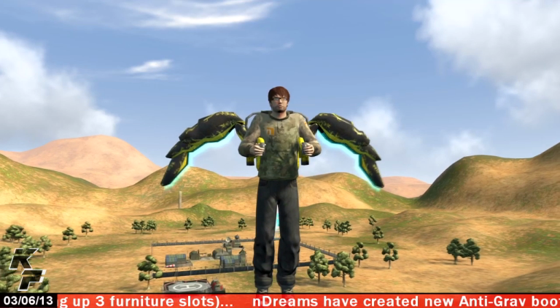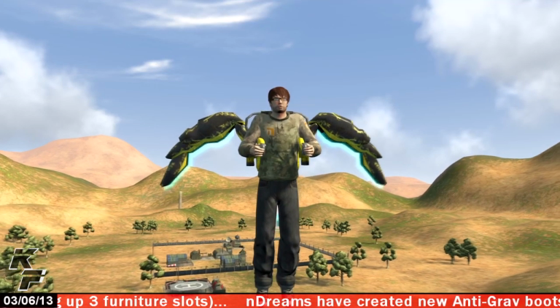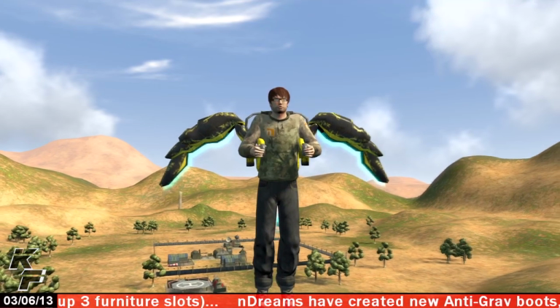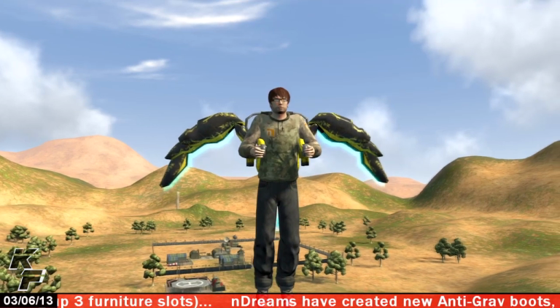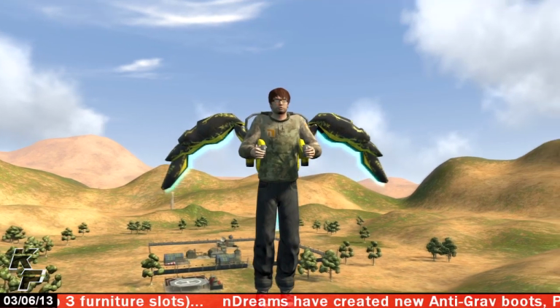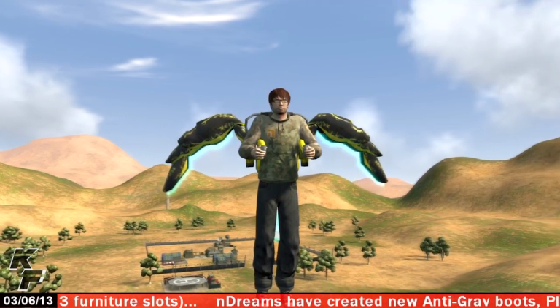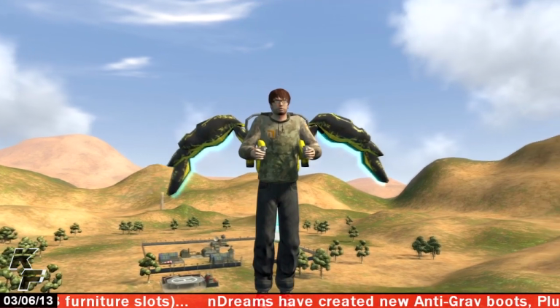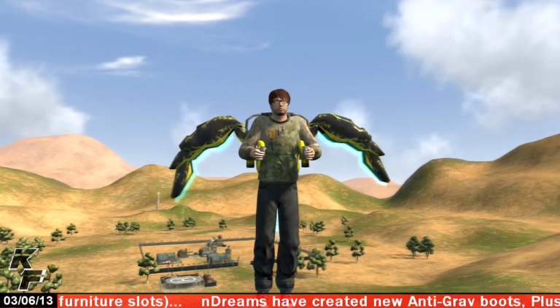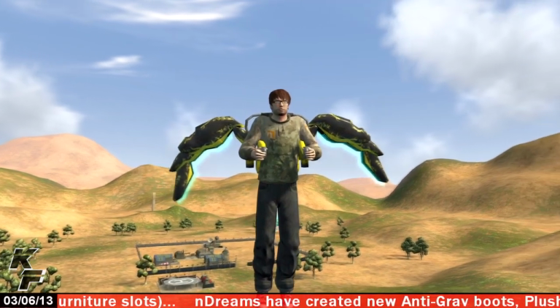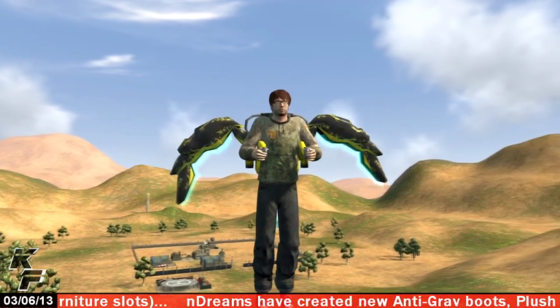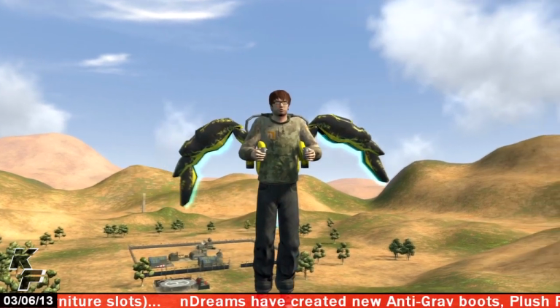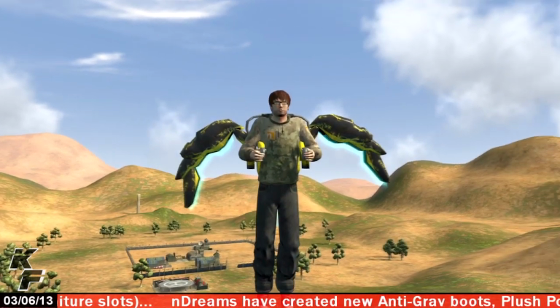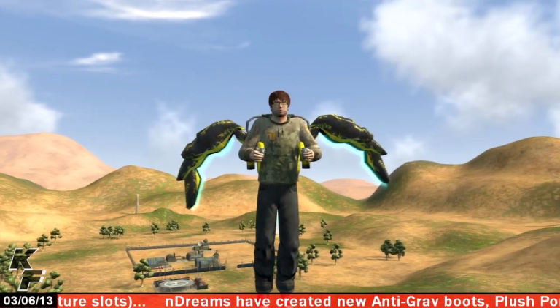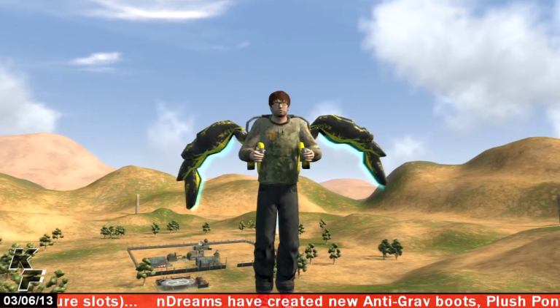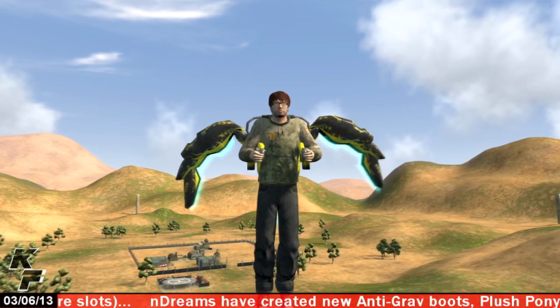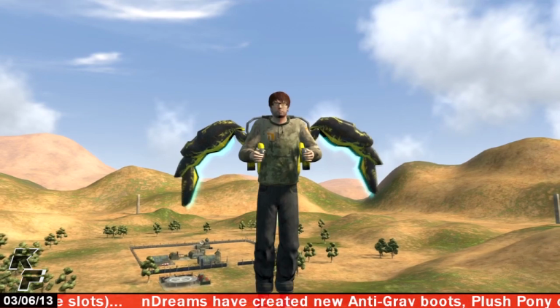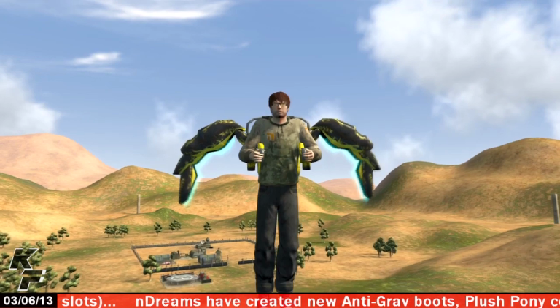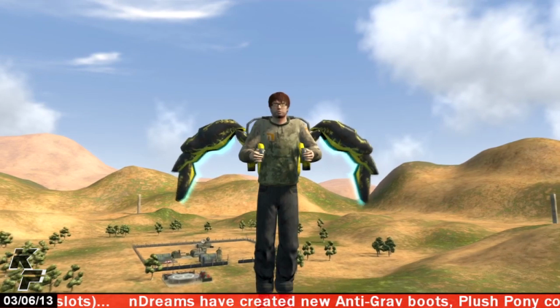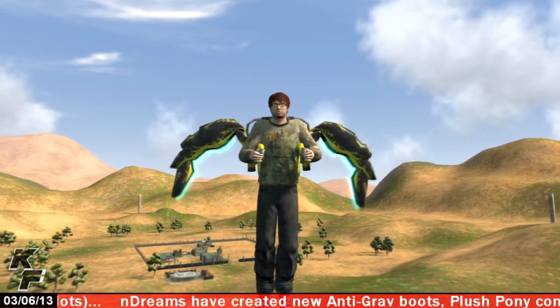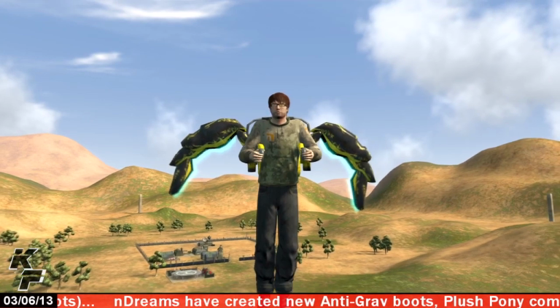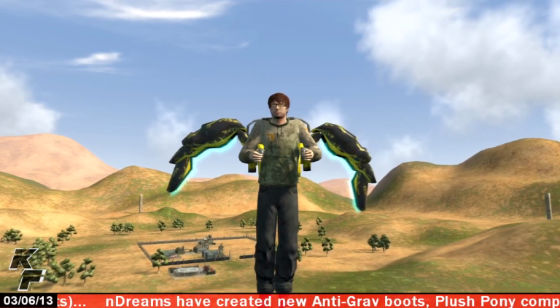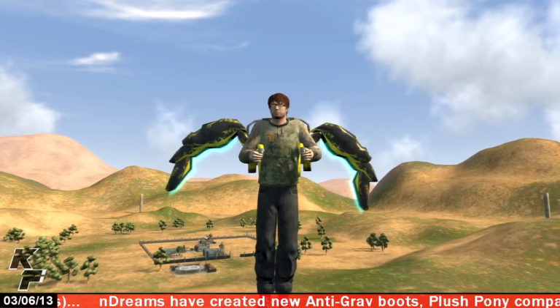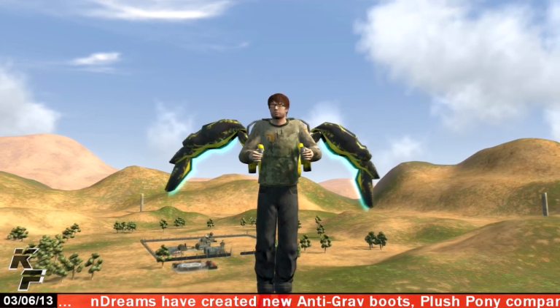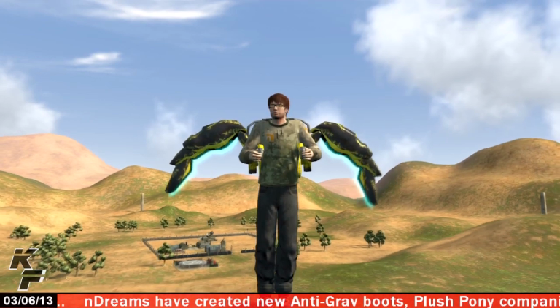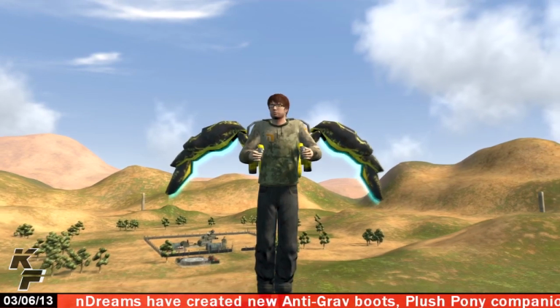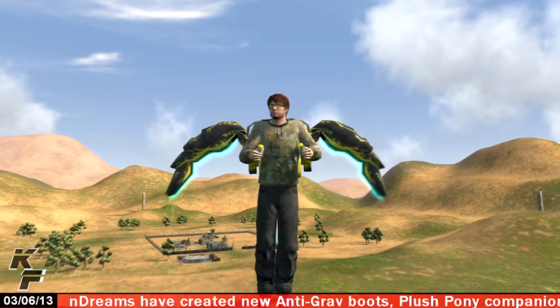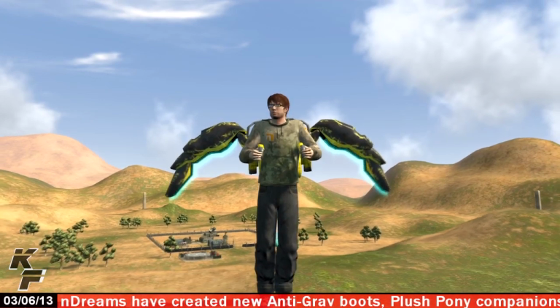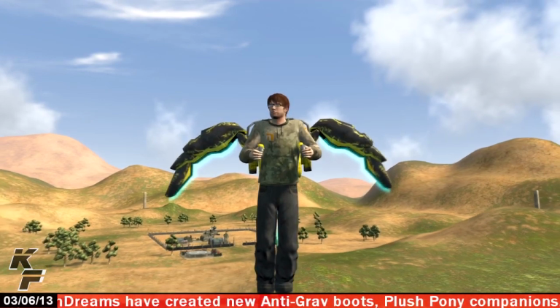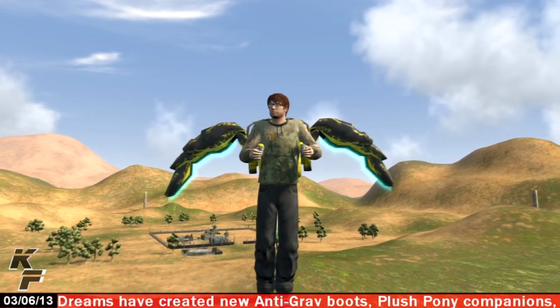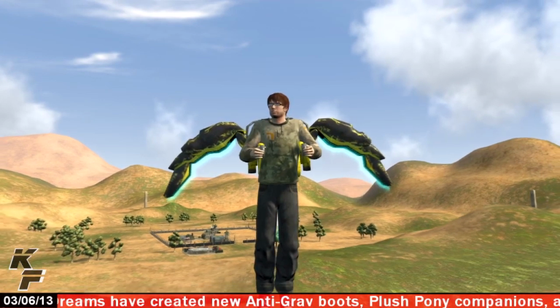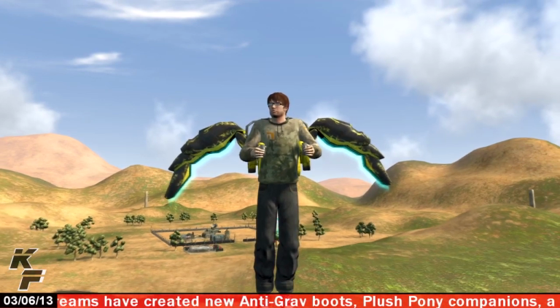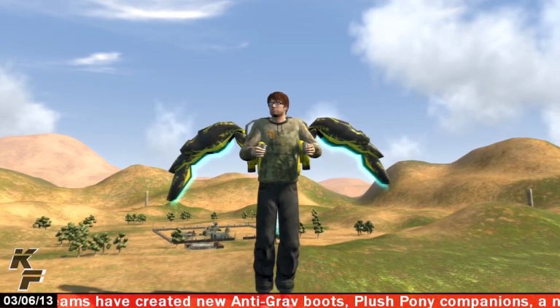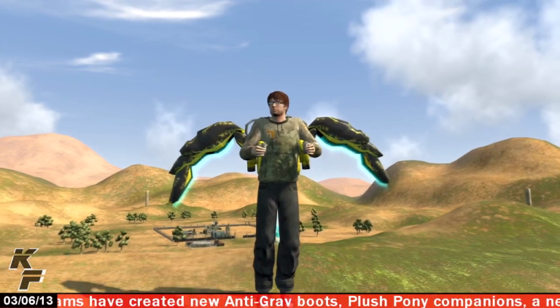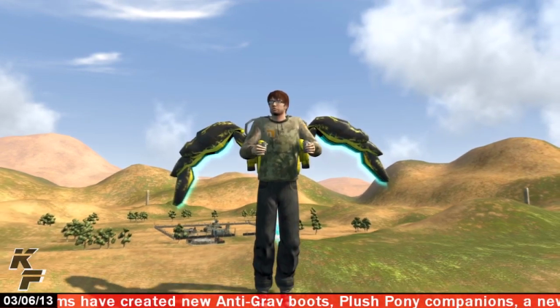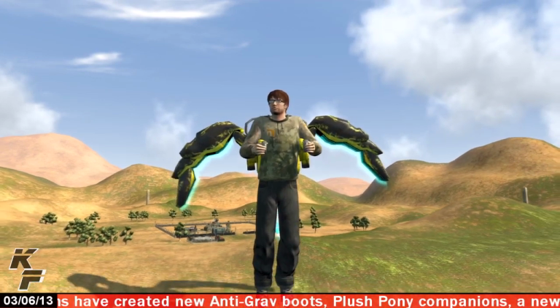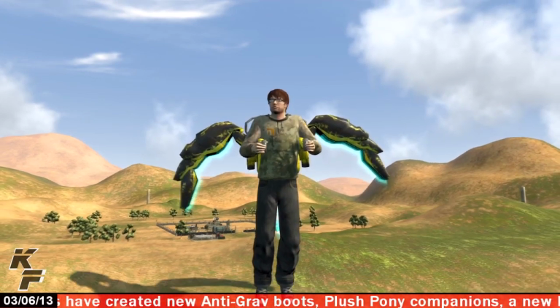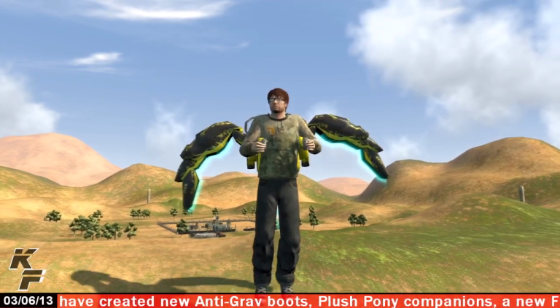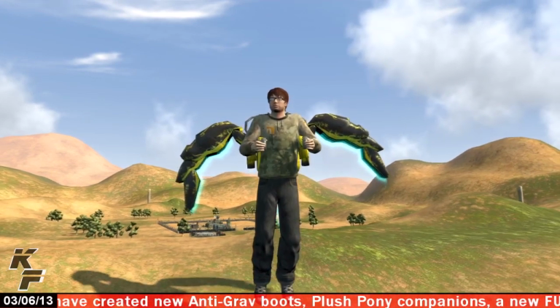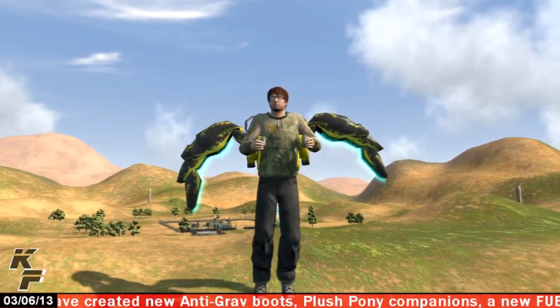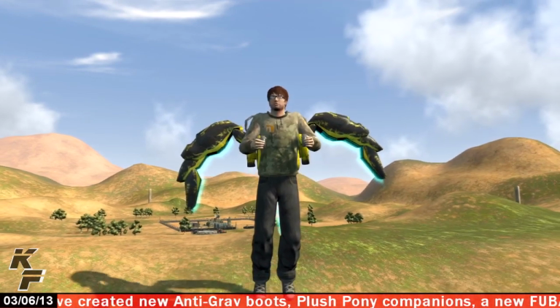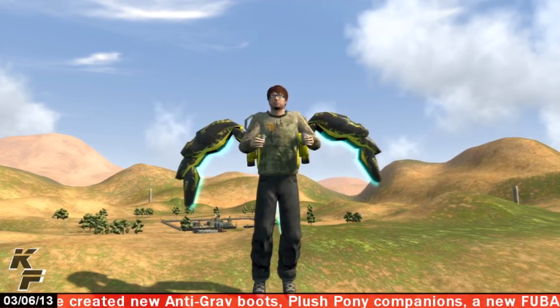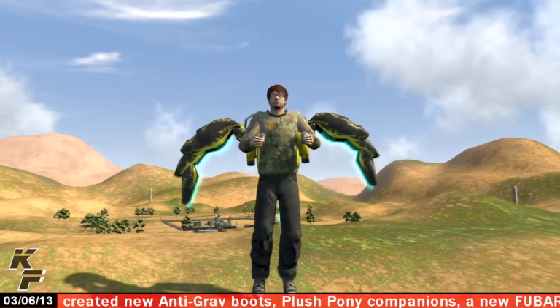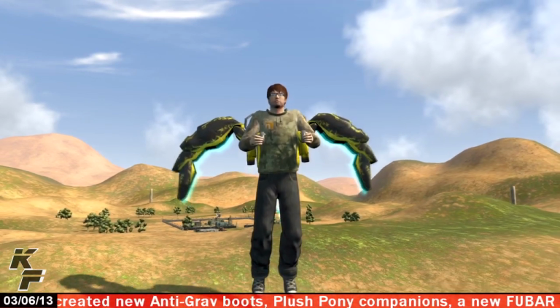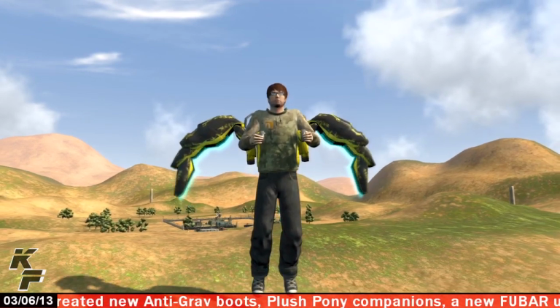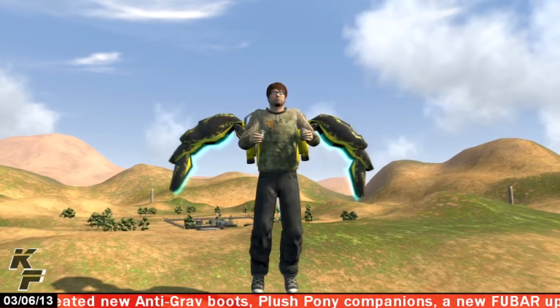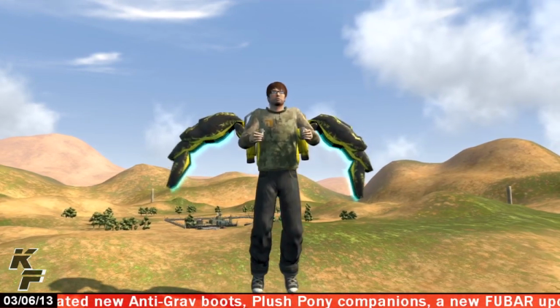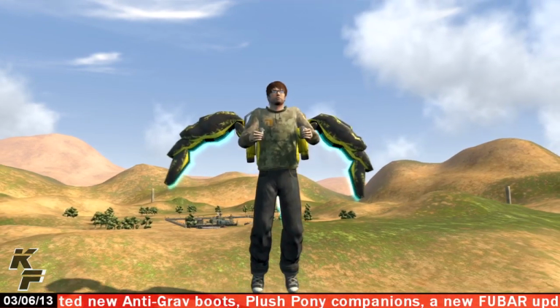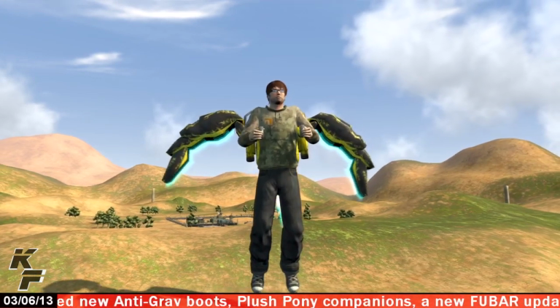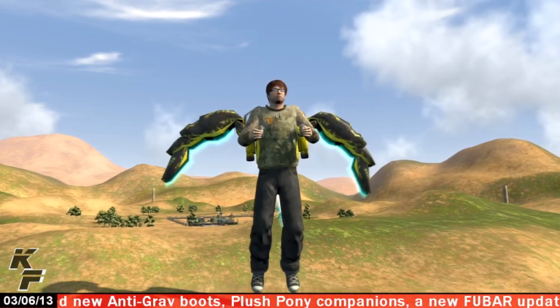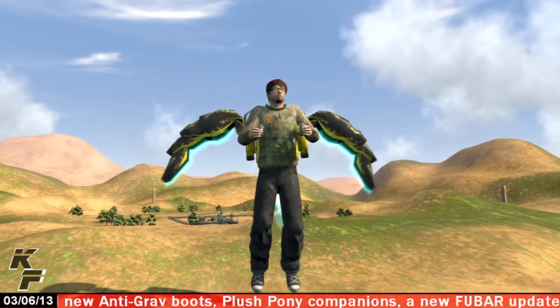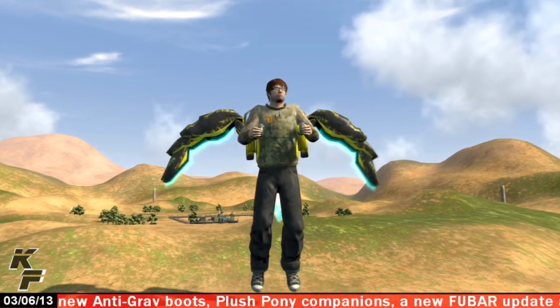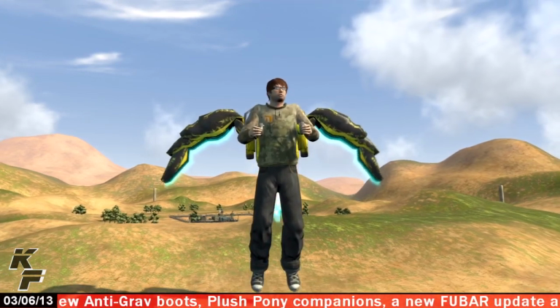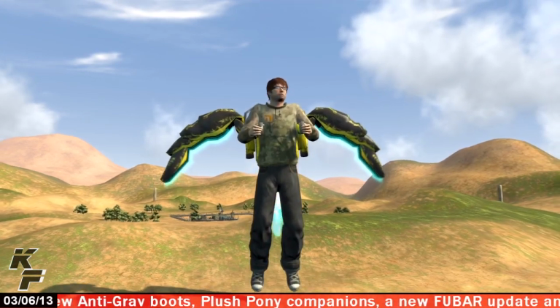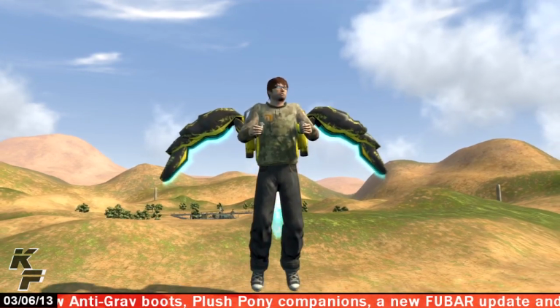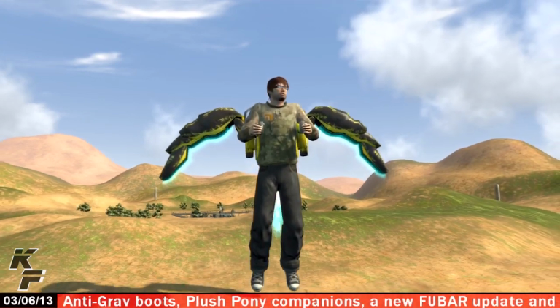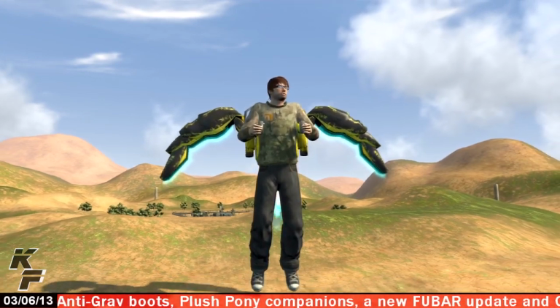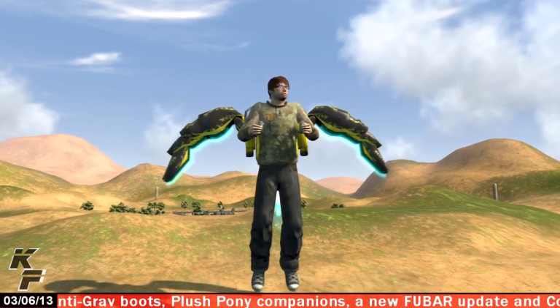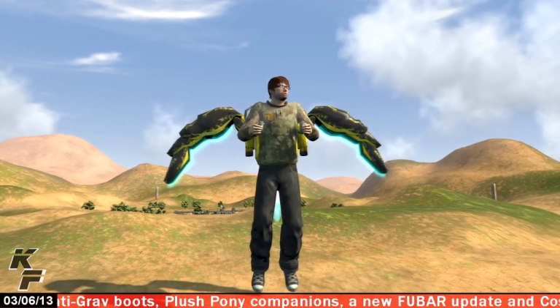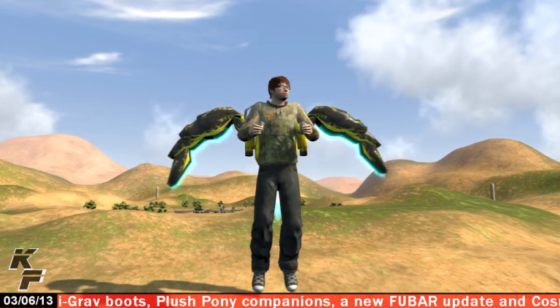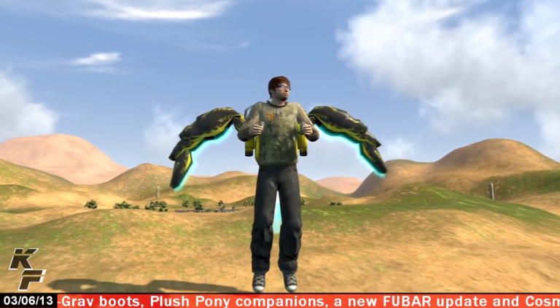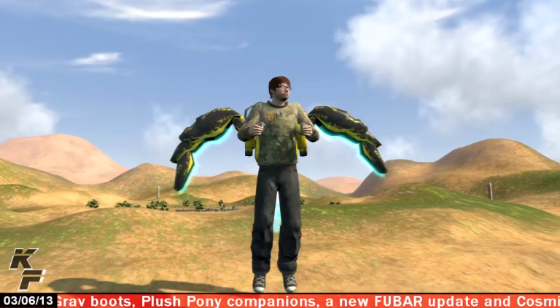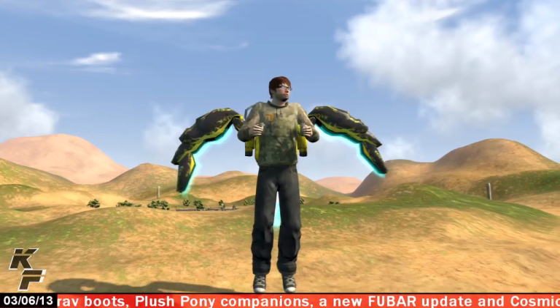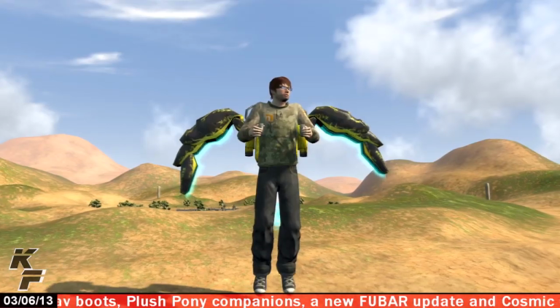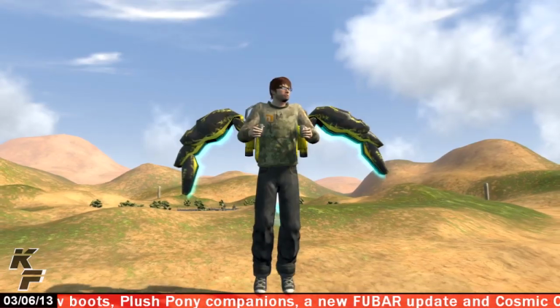I hope you all enjoyed this quick look at the Bladestream Corp jetpack locomotion items and I'll see you all next time. Peace!